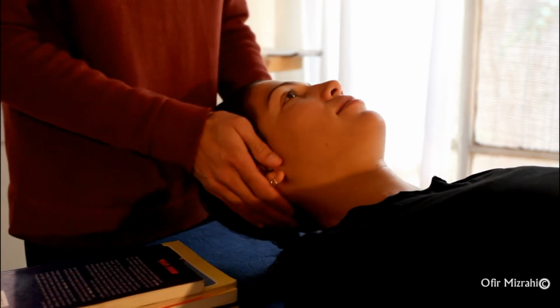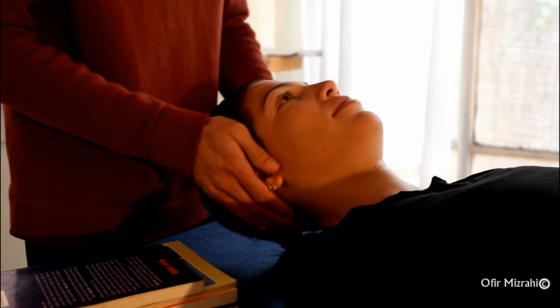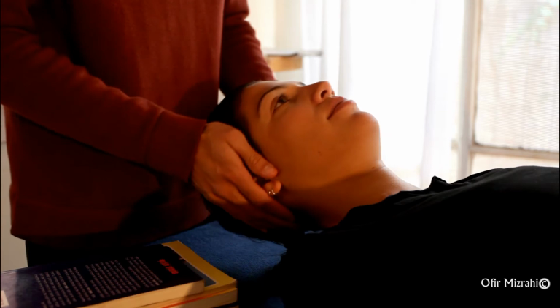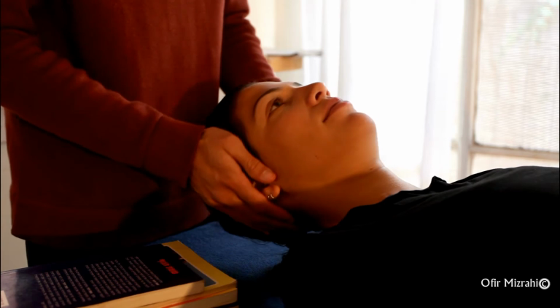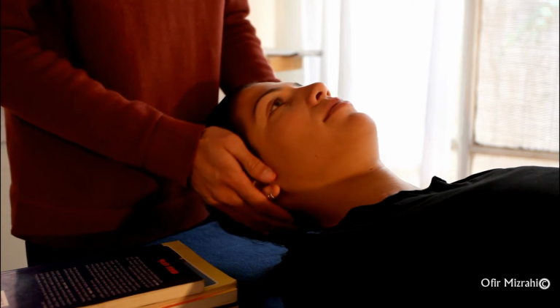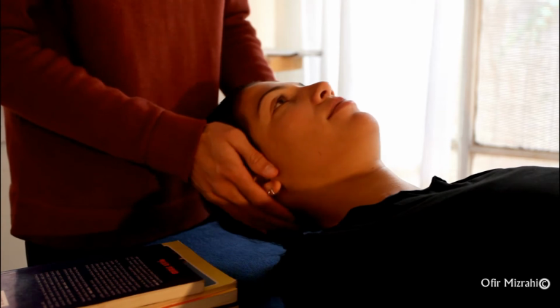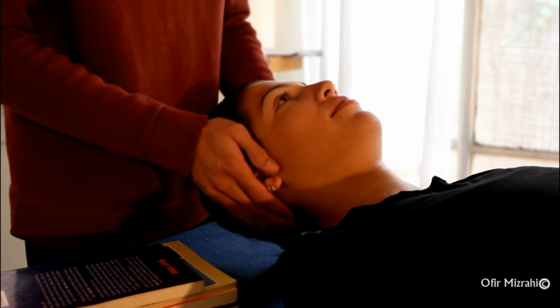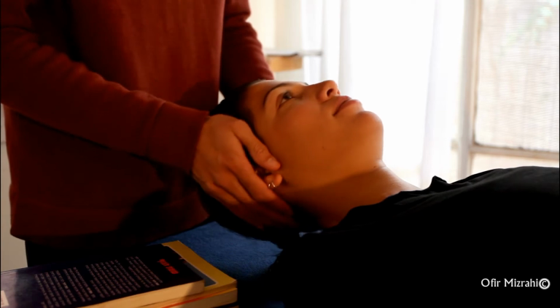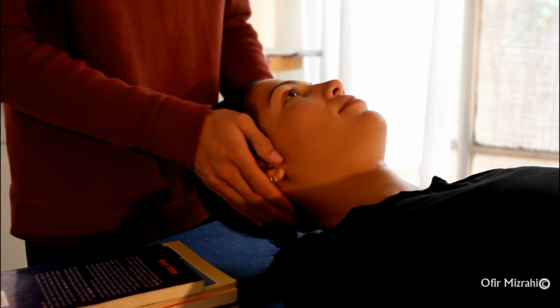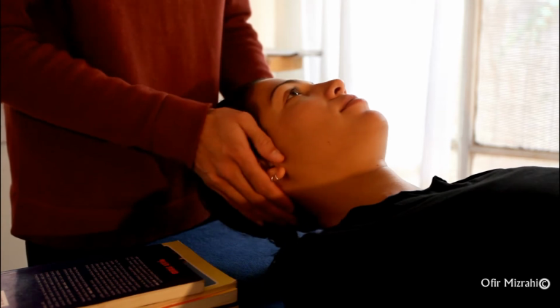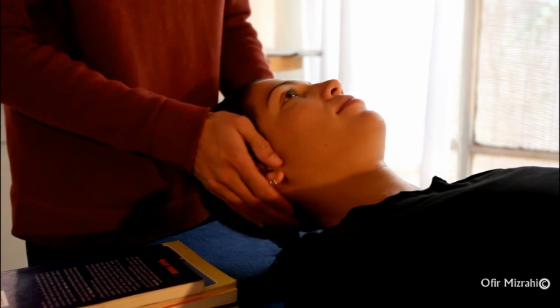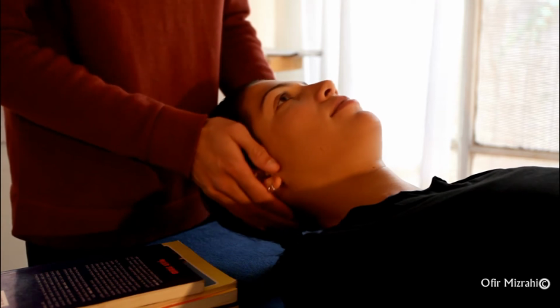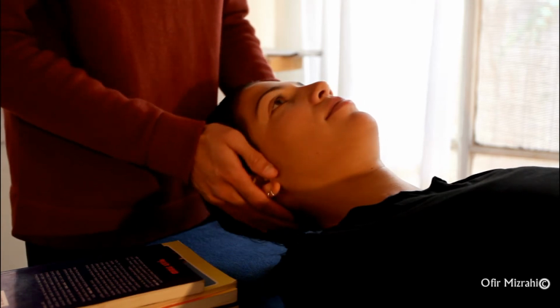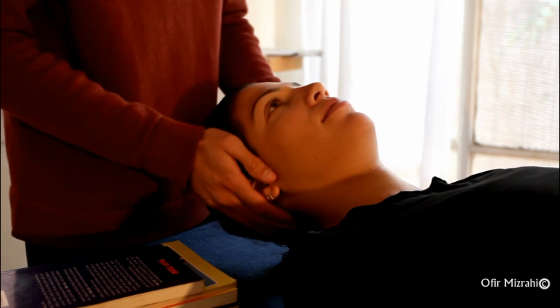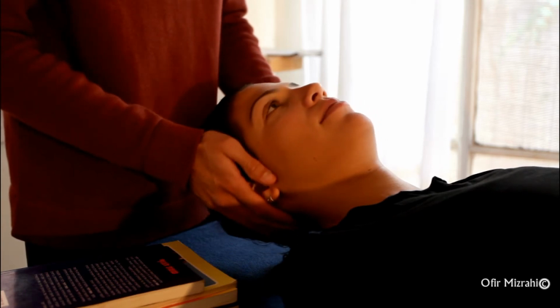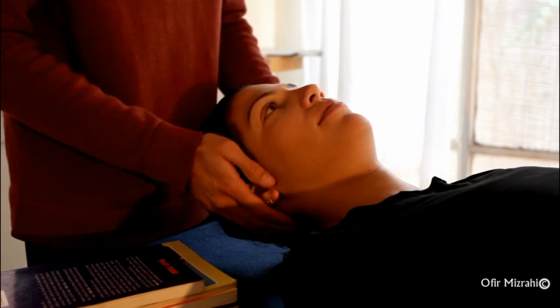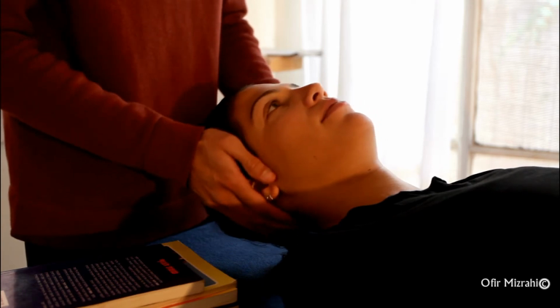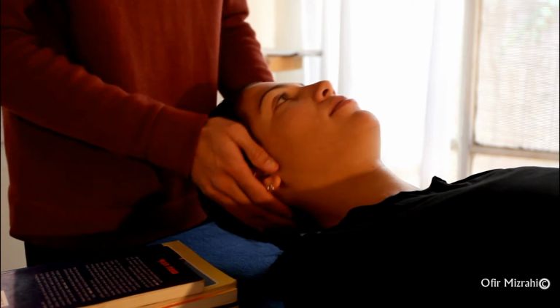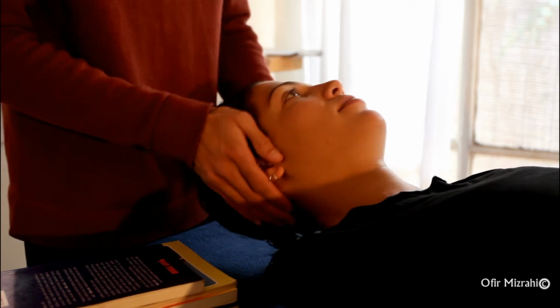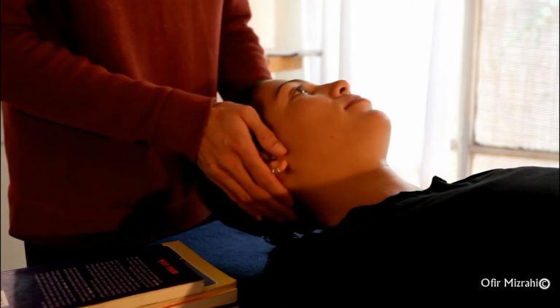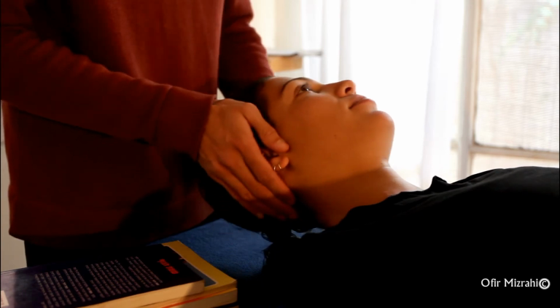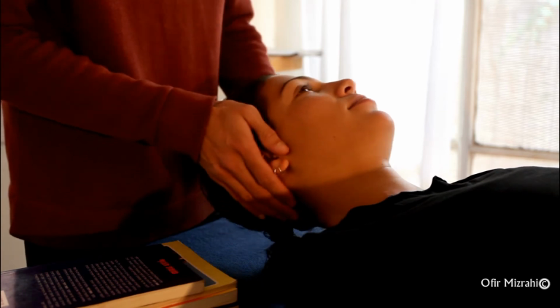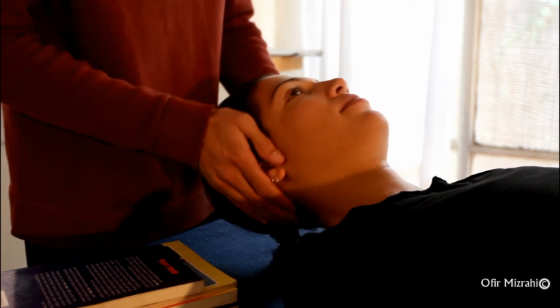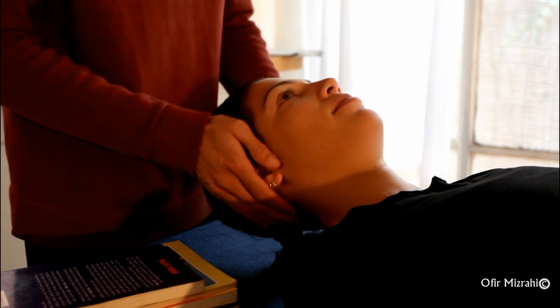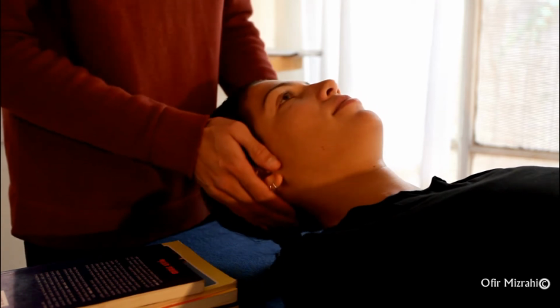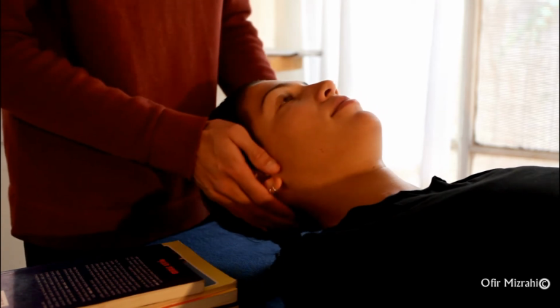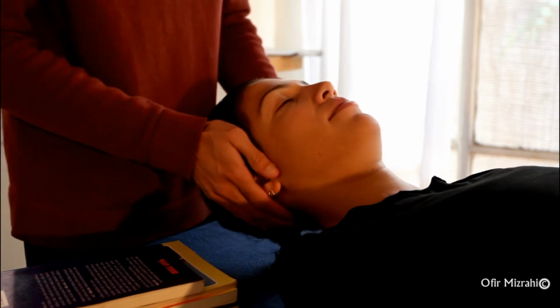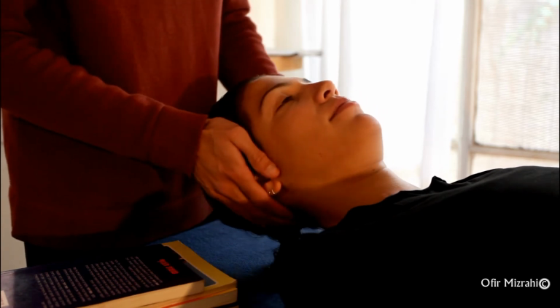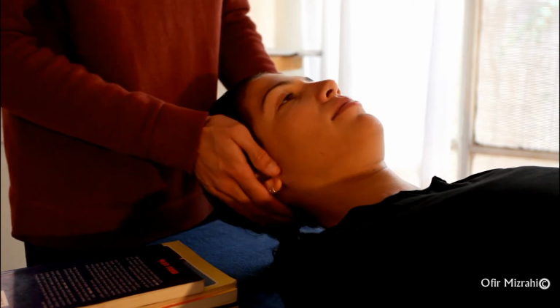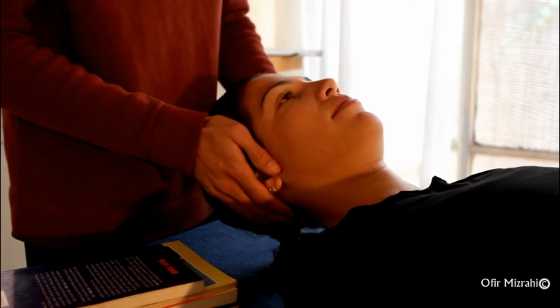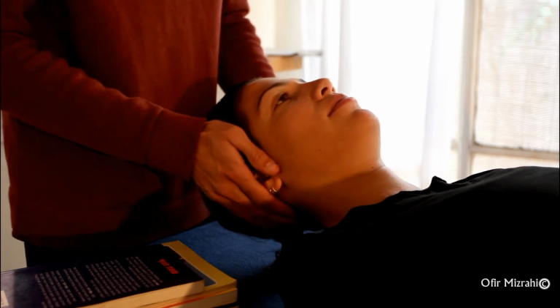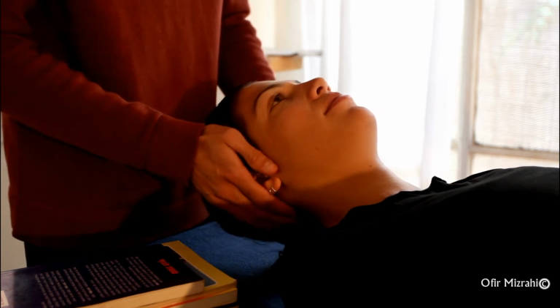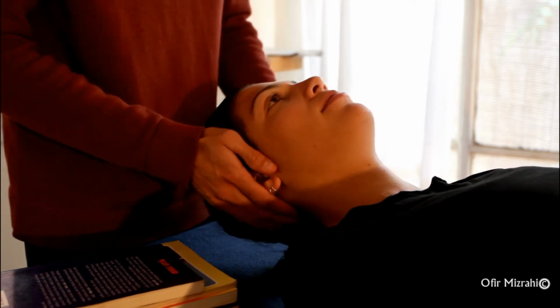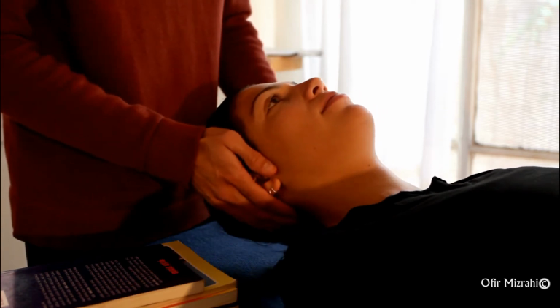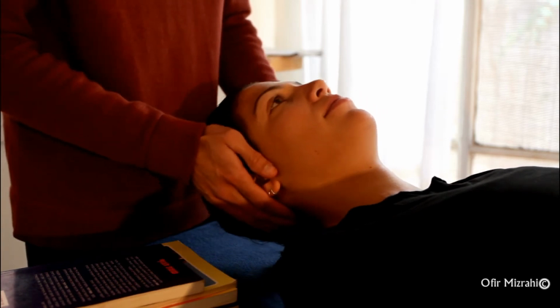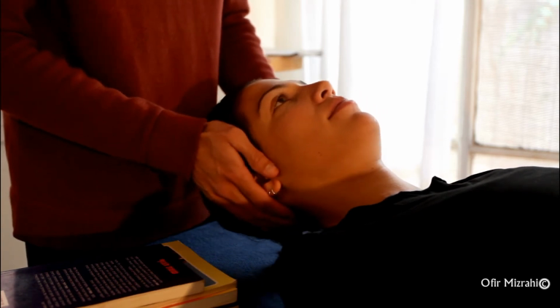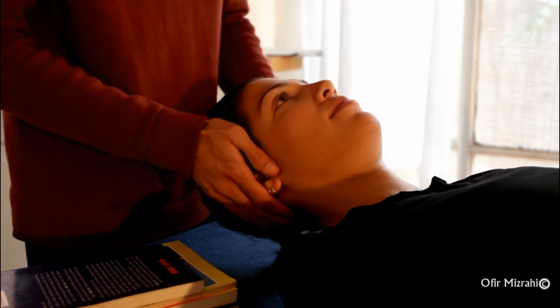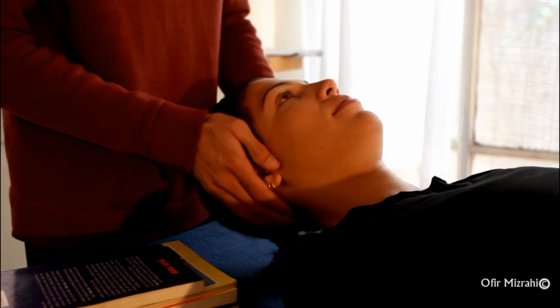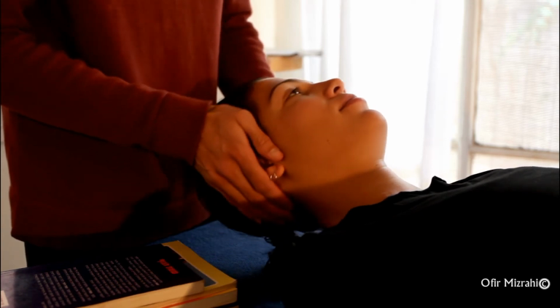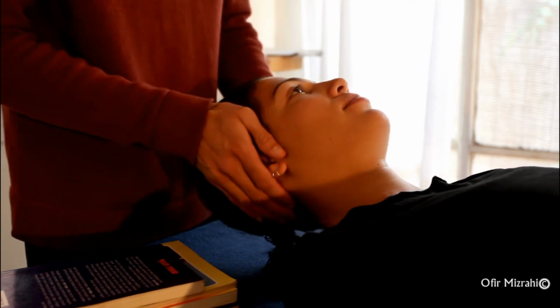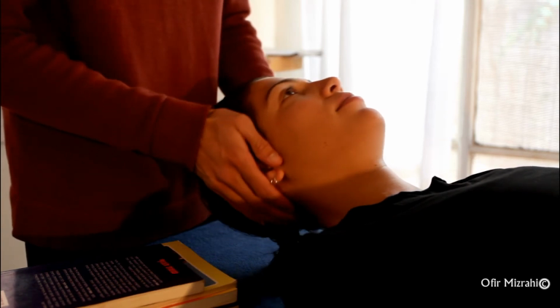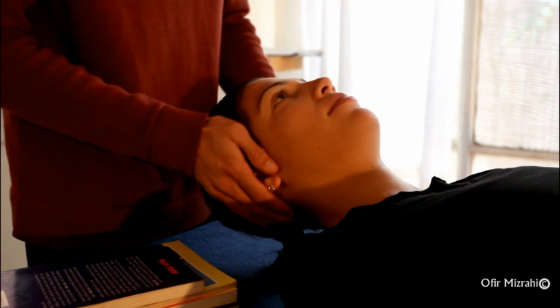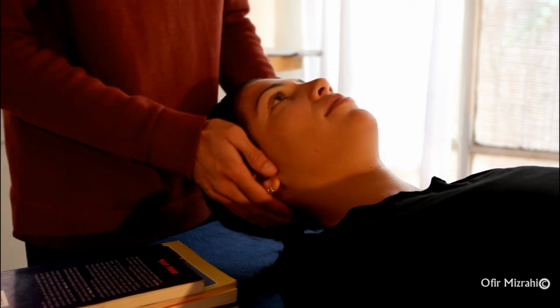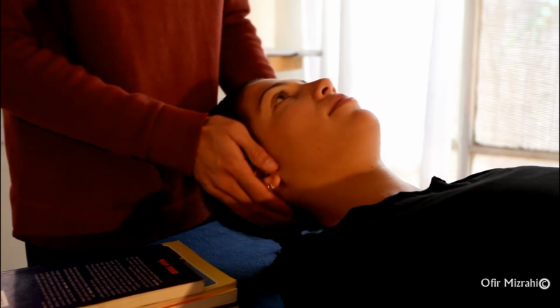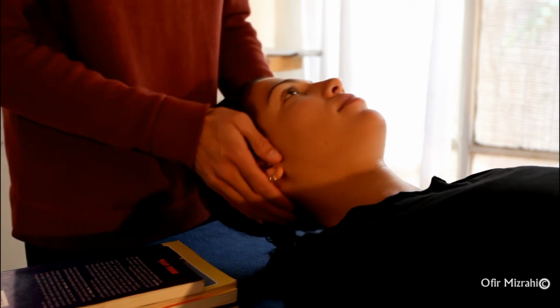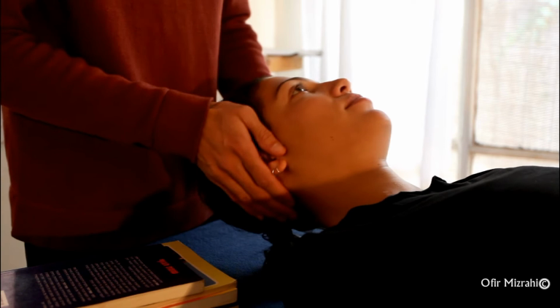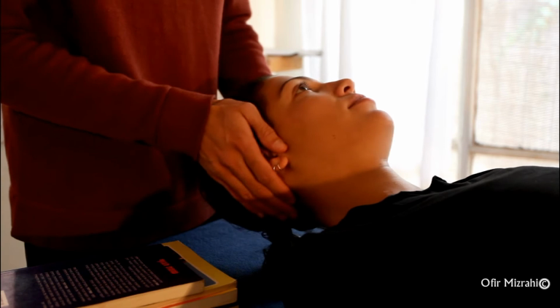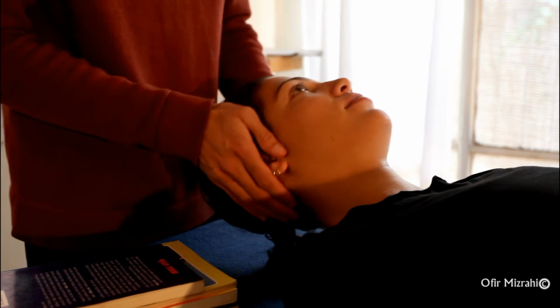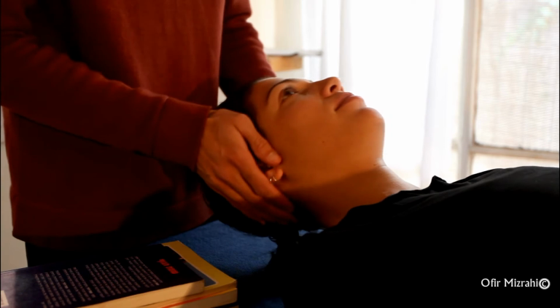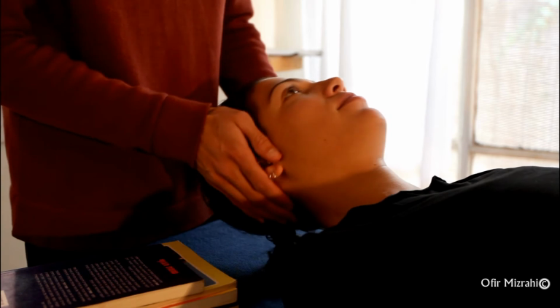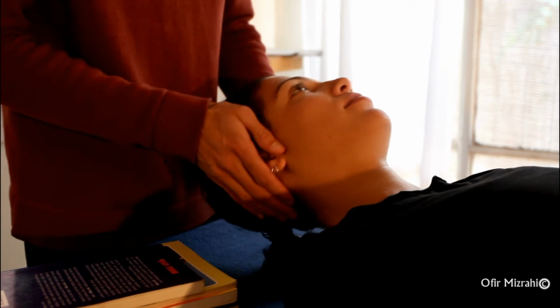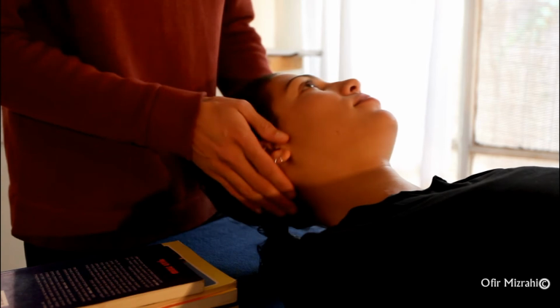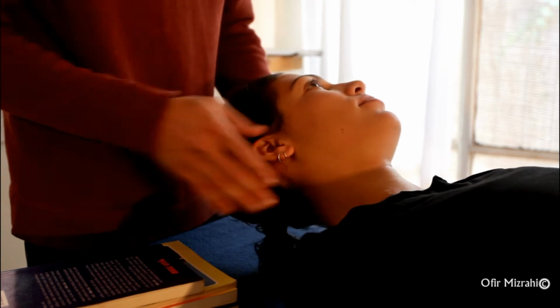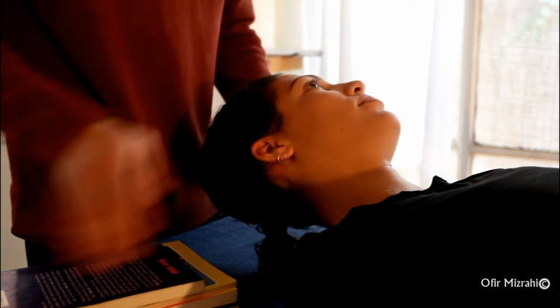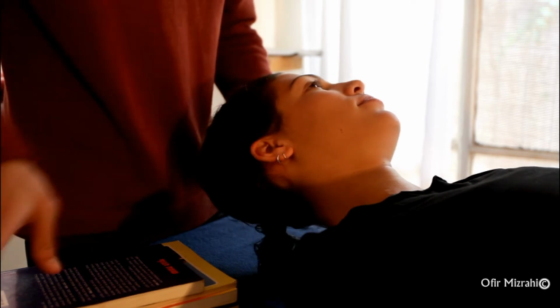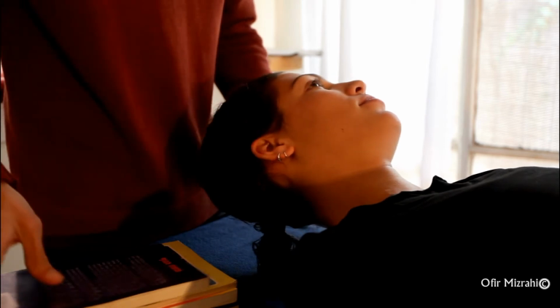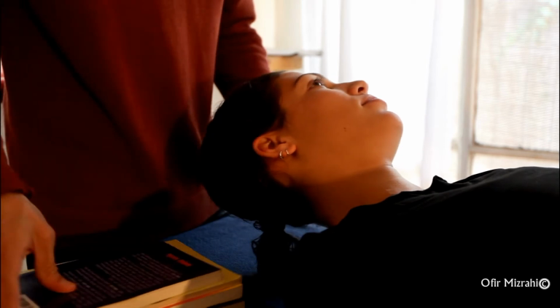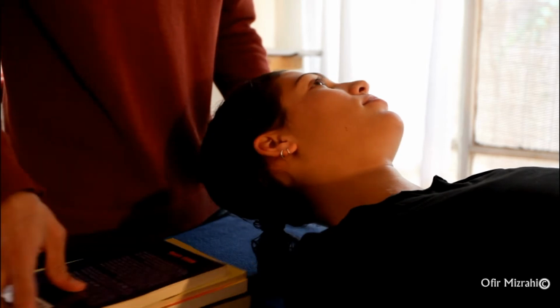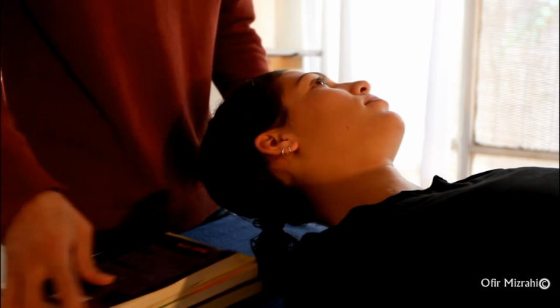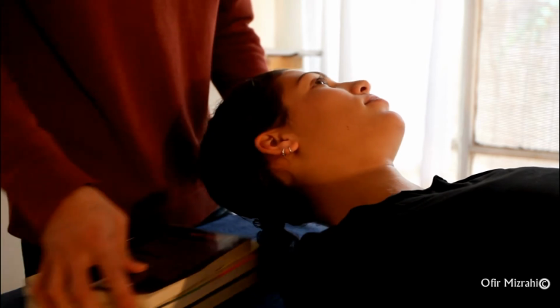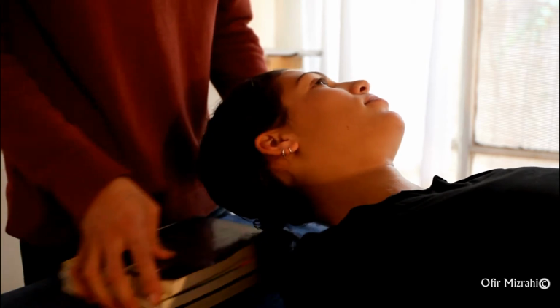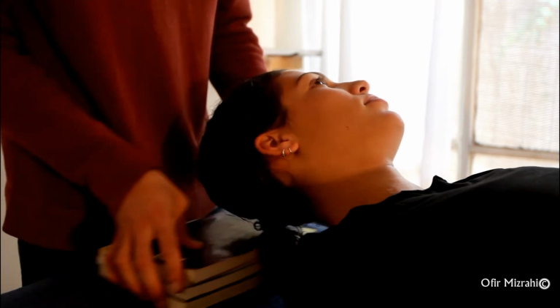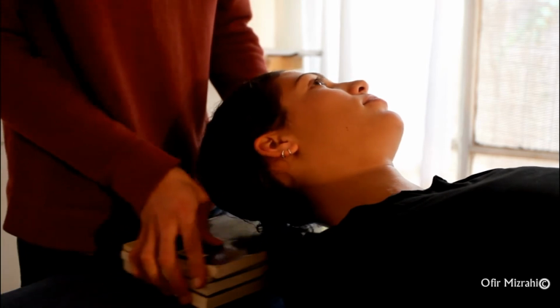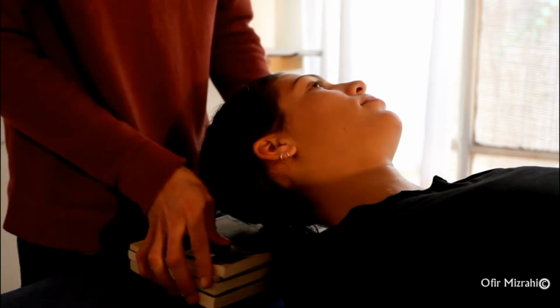Here we can see how the student allows her neck to be free as Ophir moves her head.